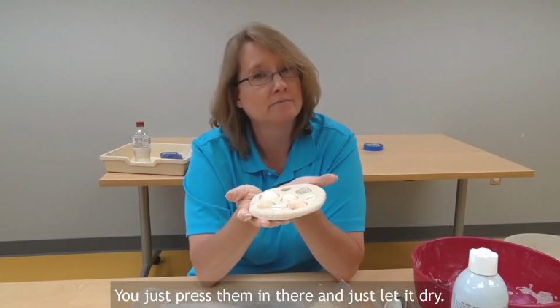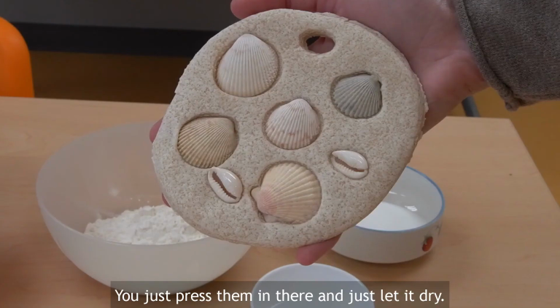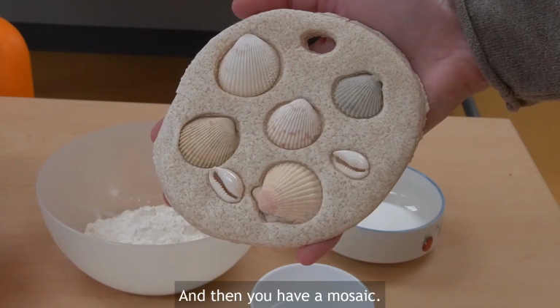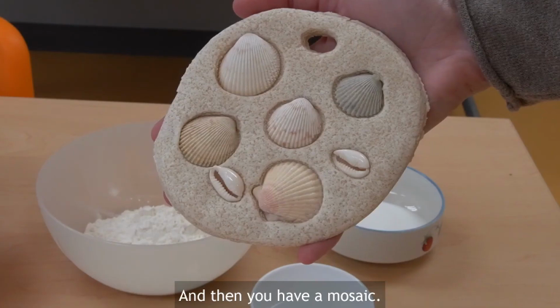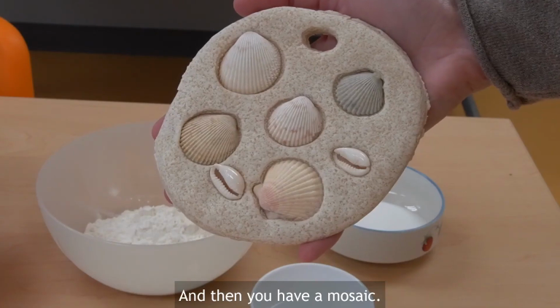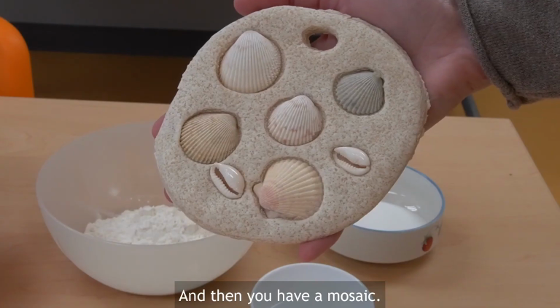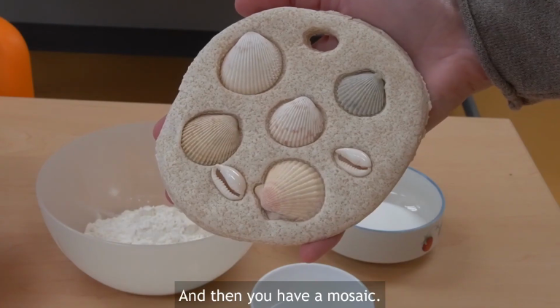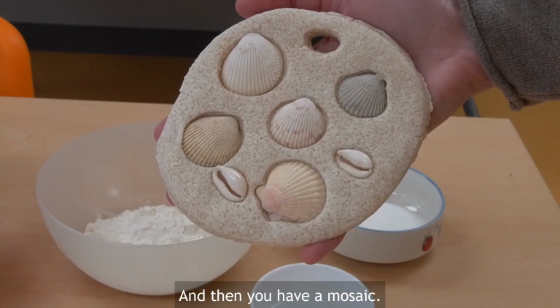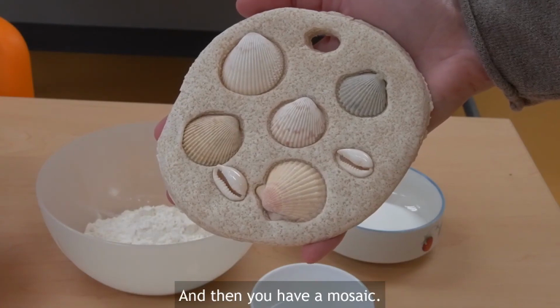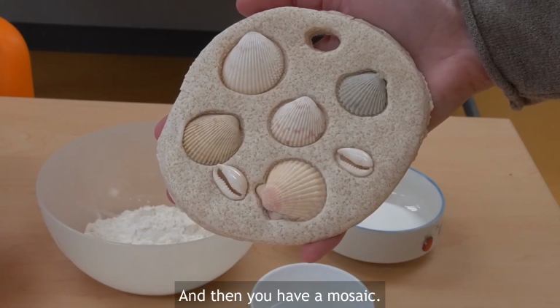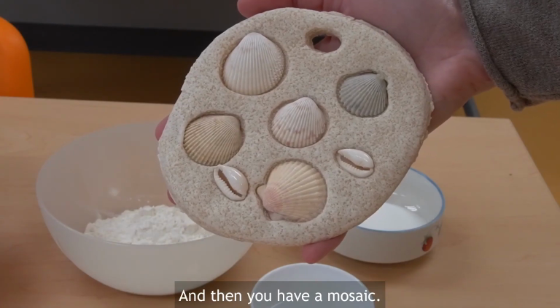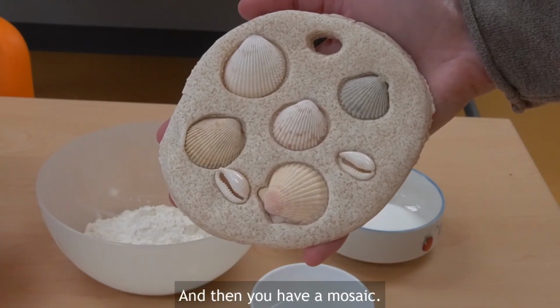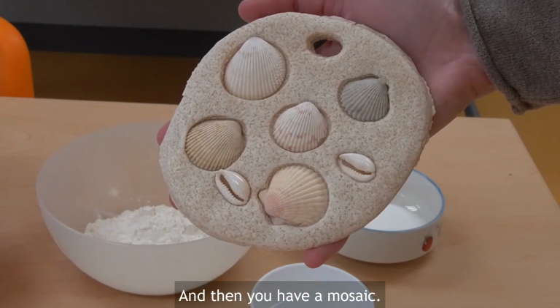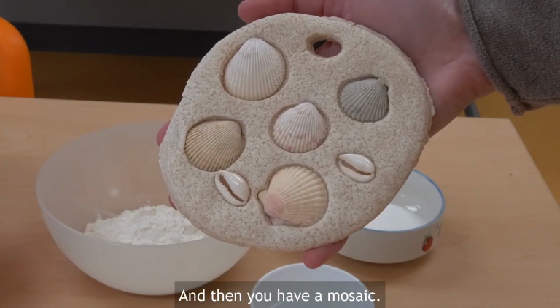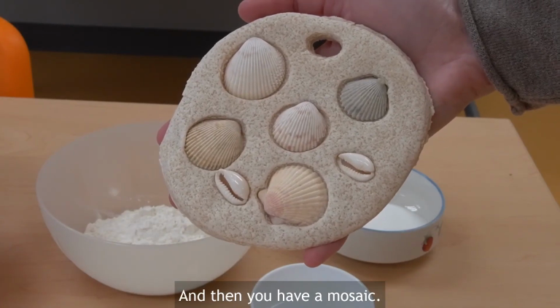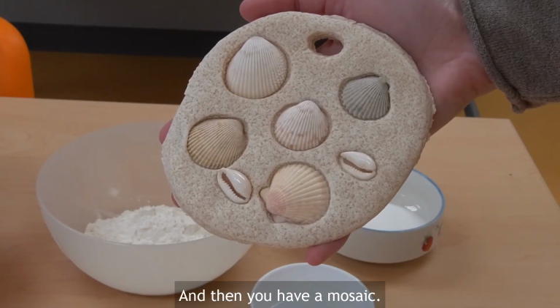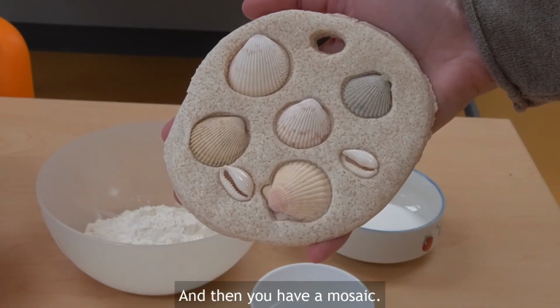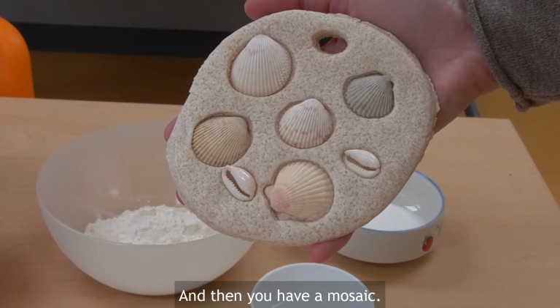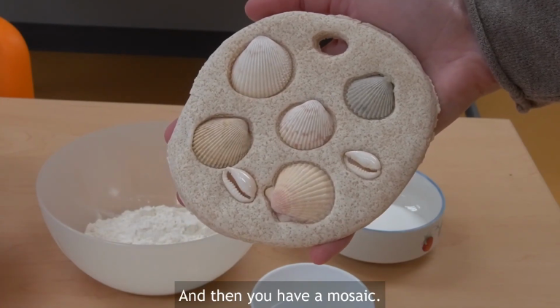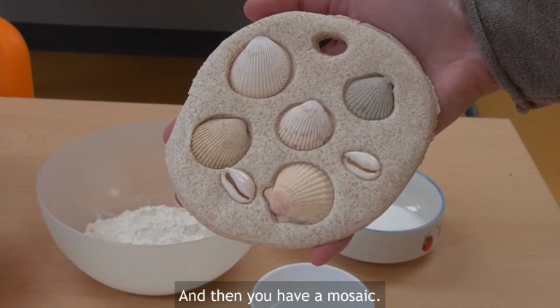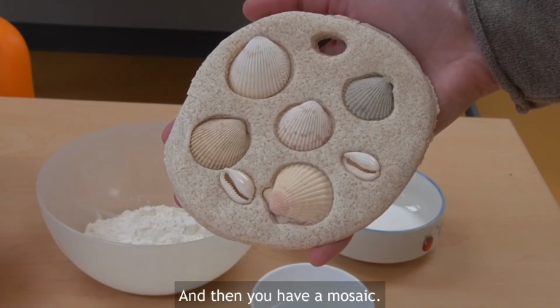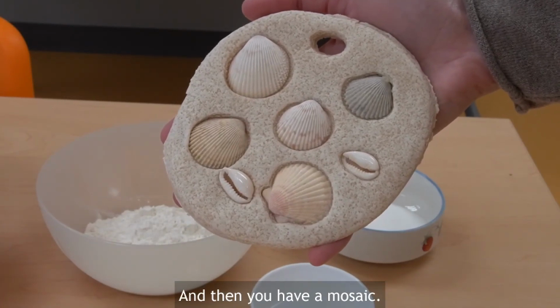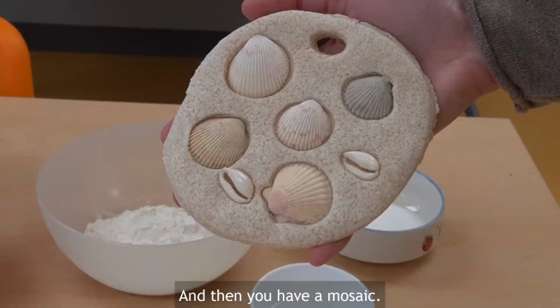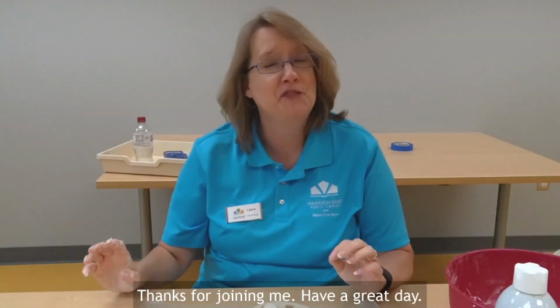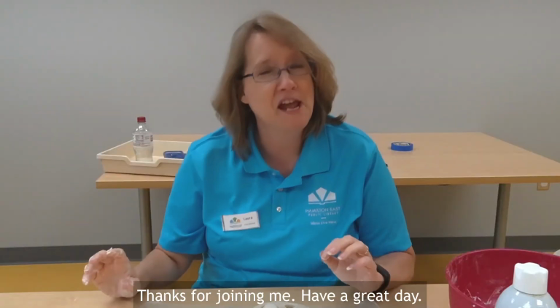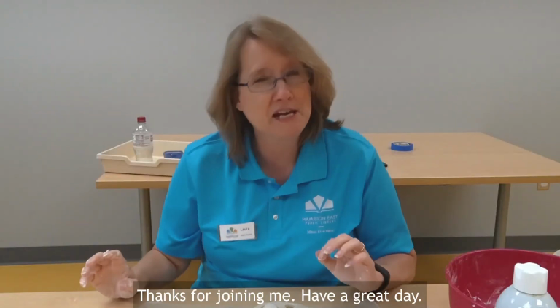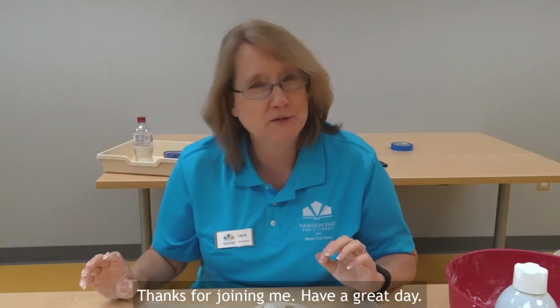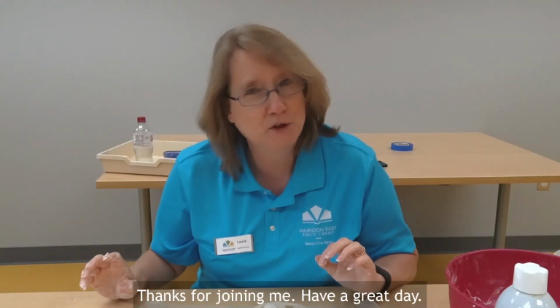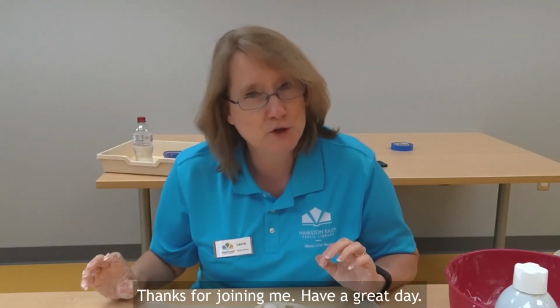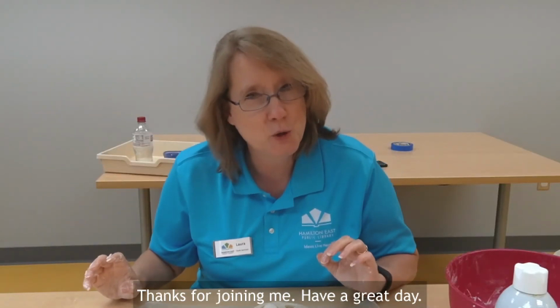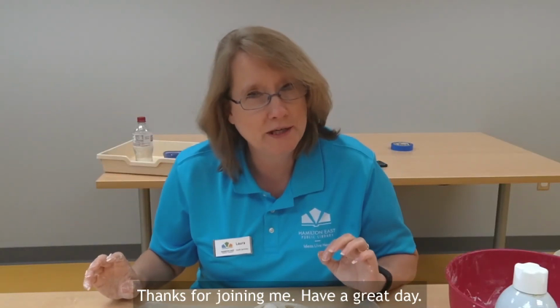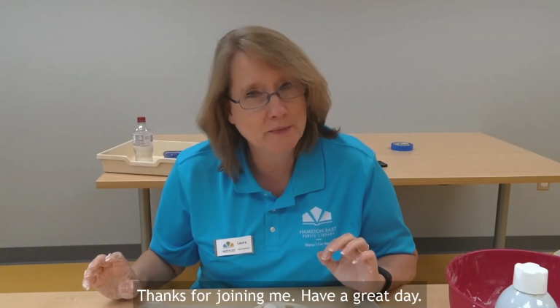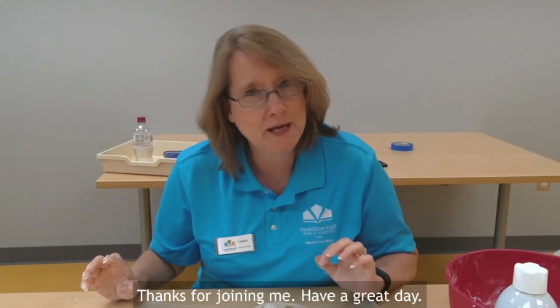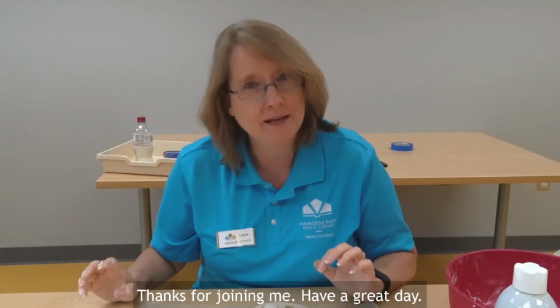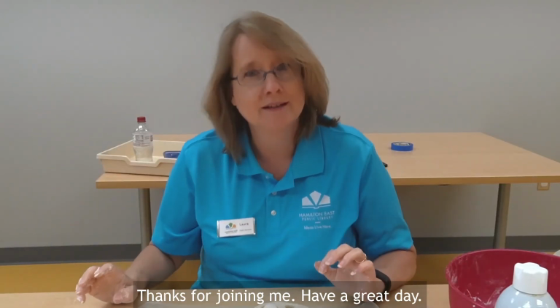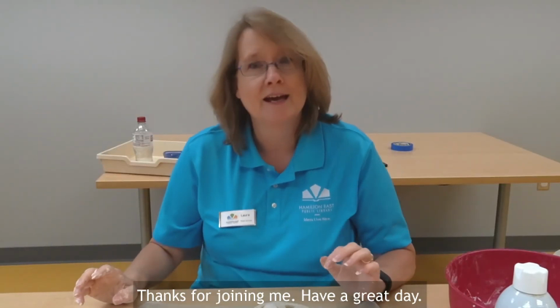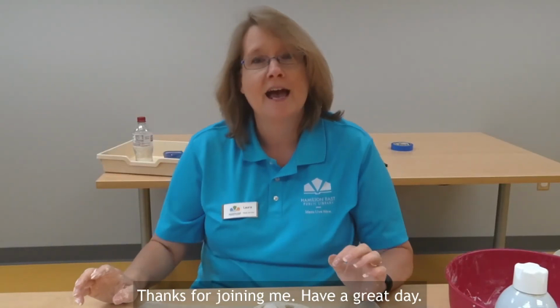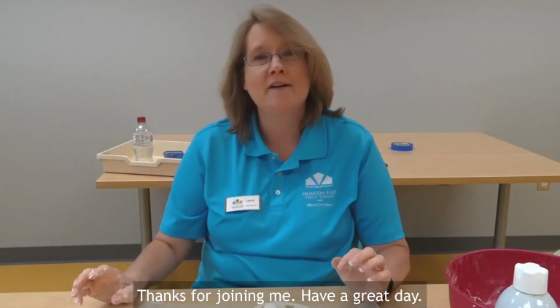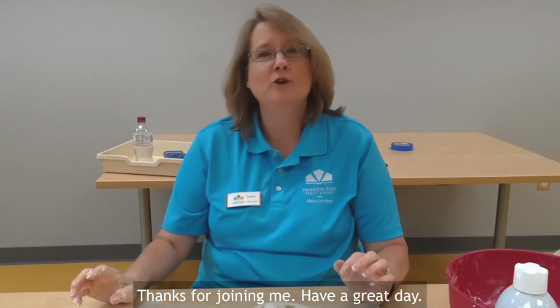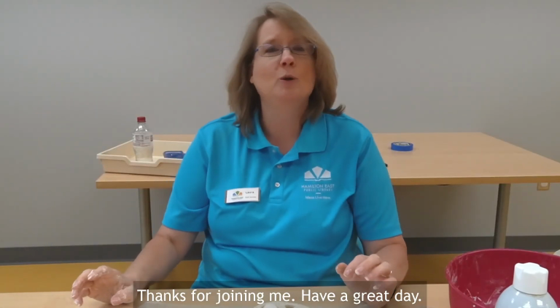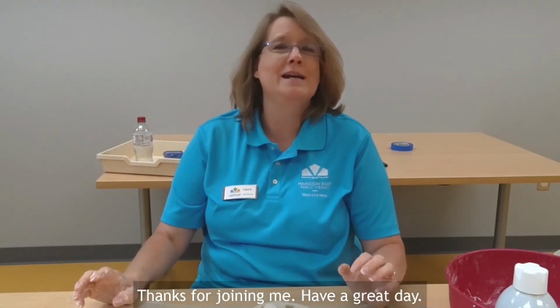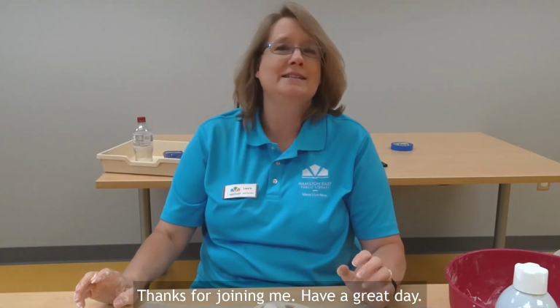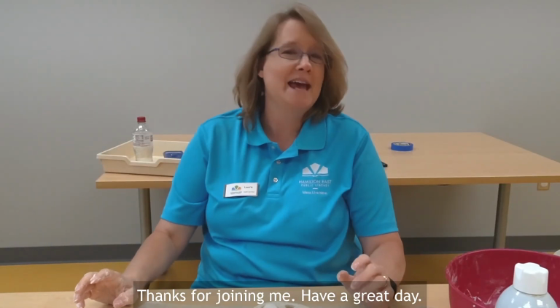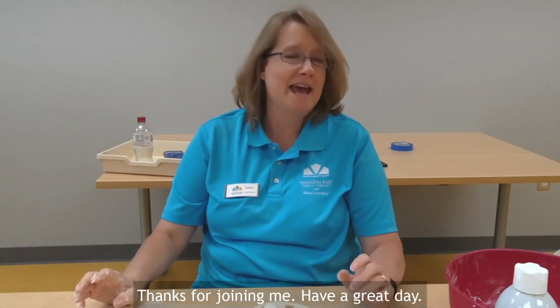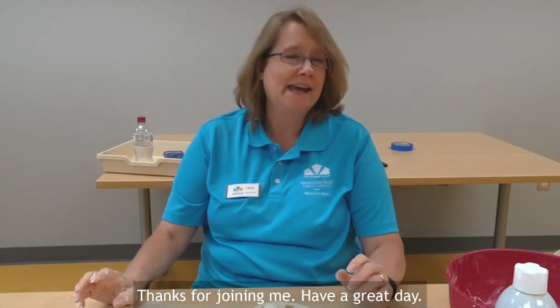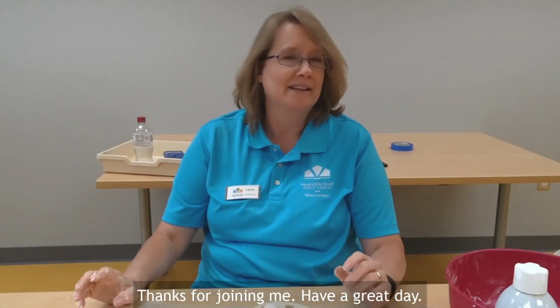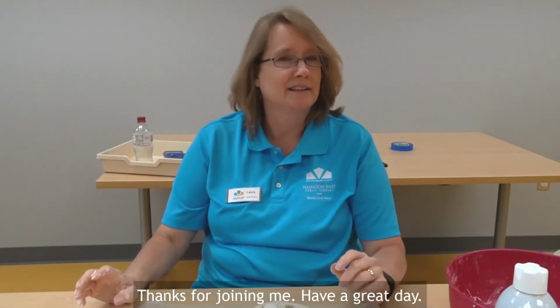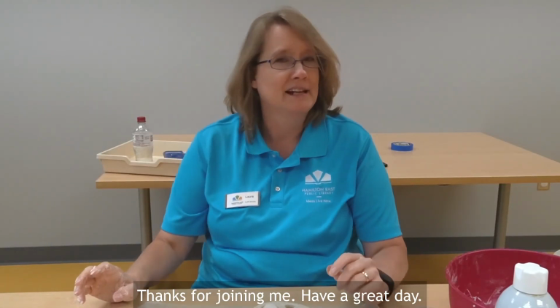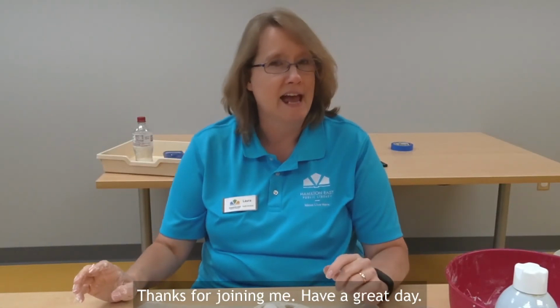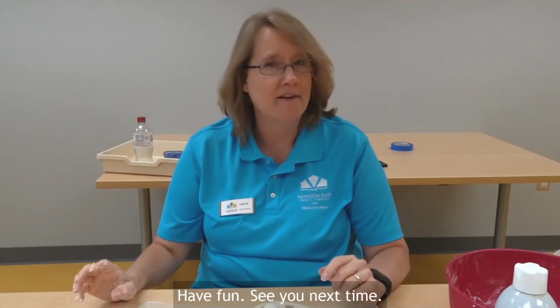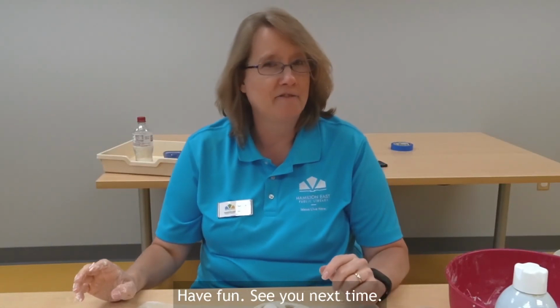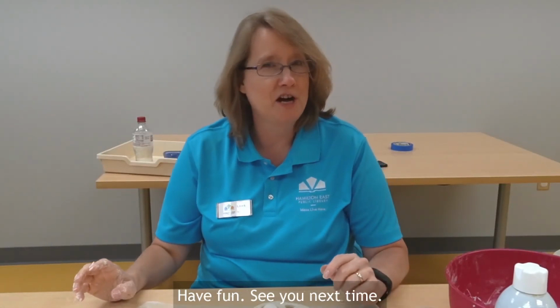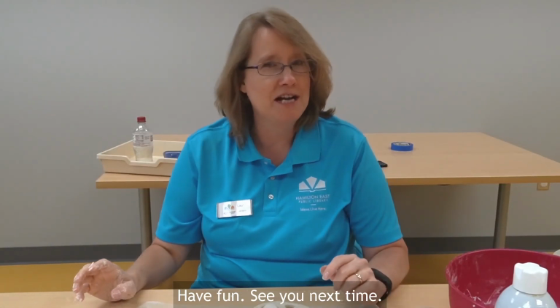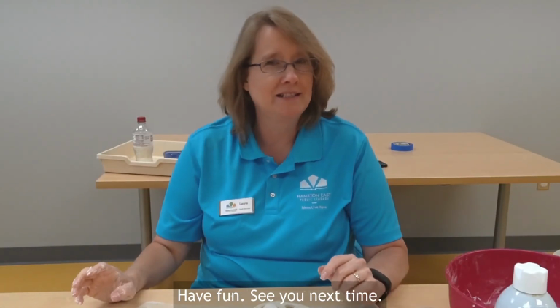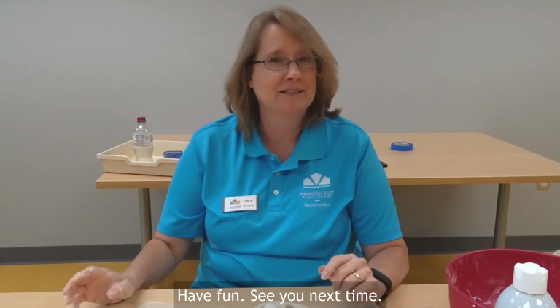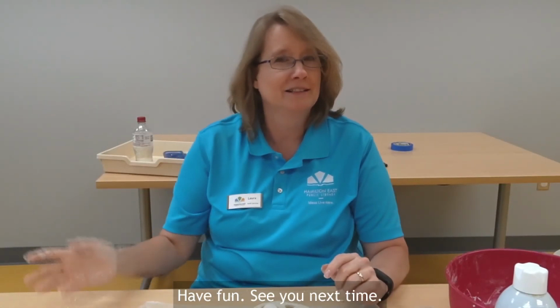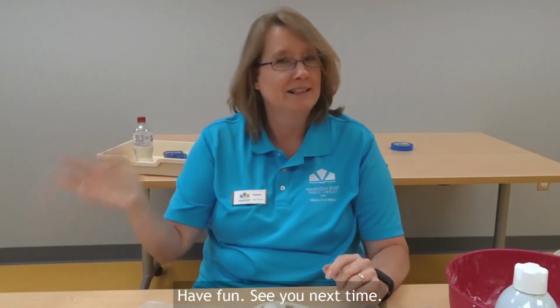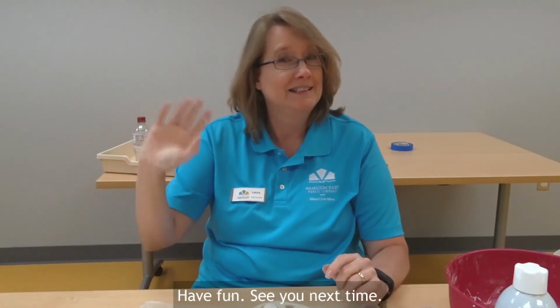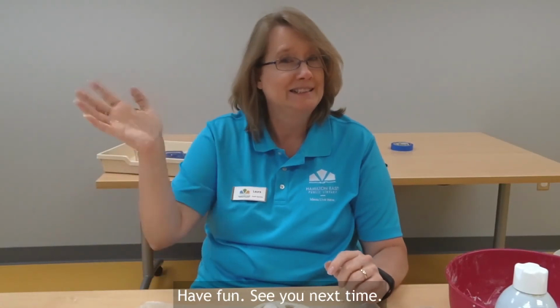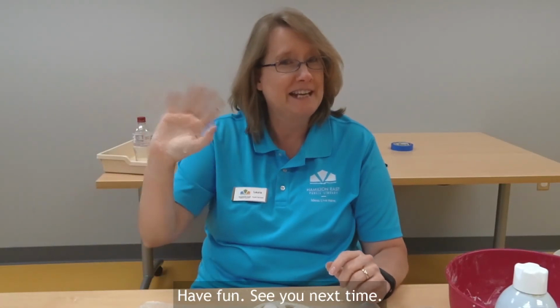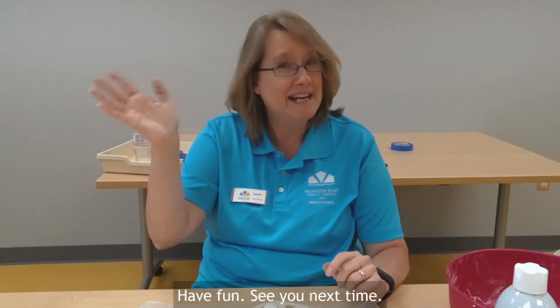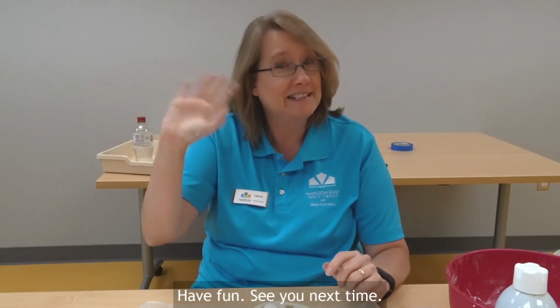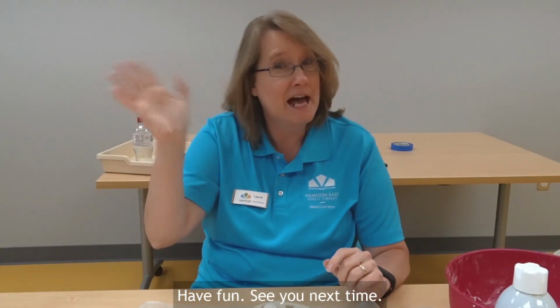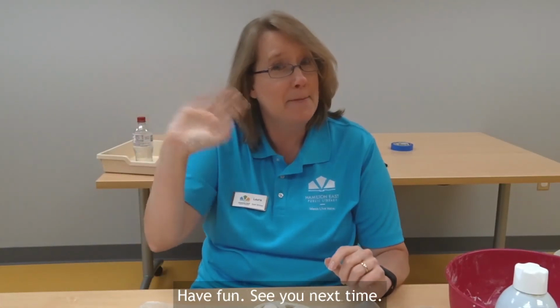Thanks for joining me. Have a great day, have fun, see you next time!